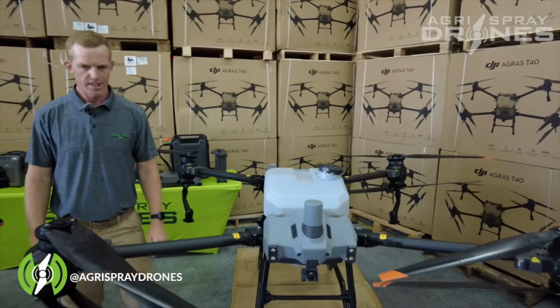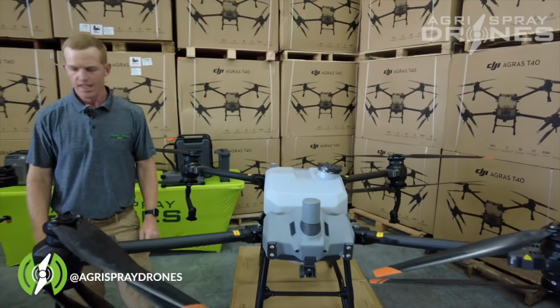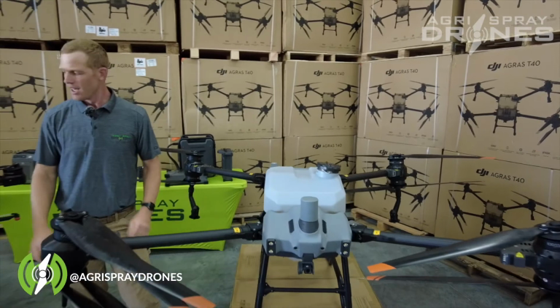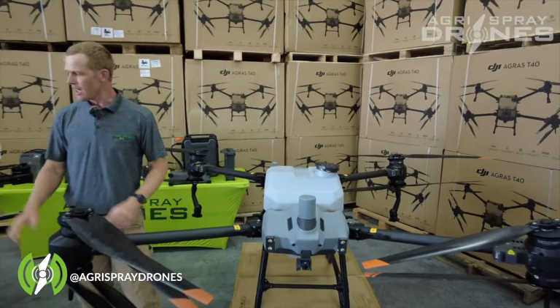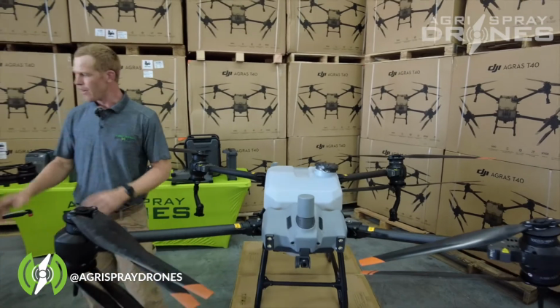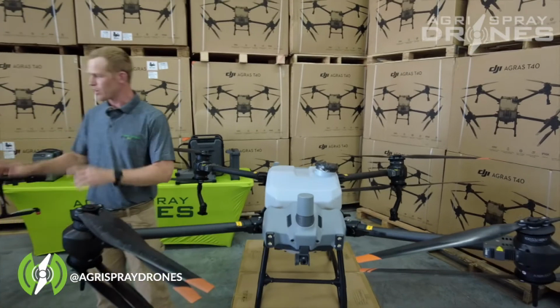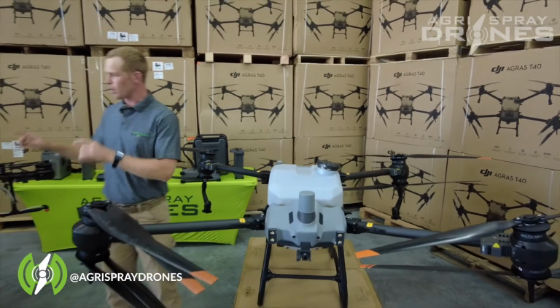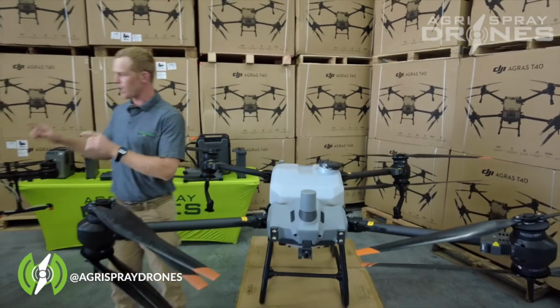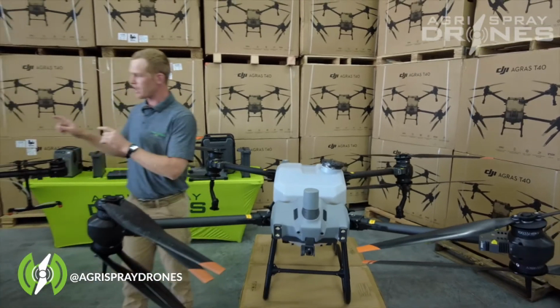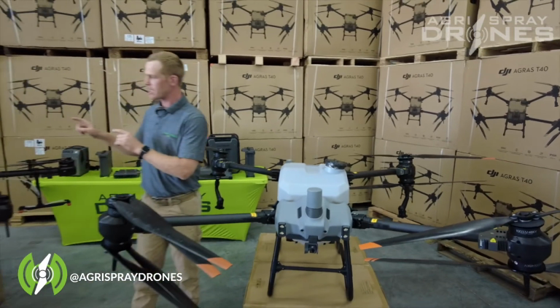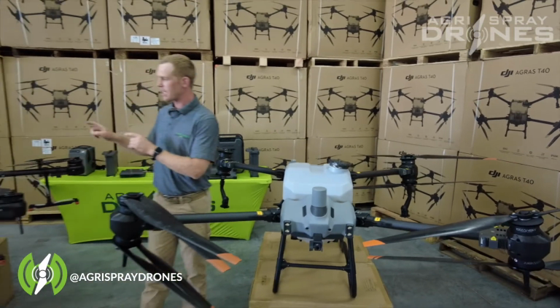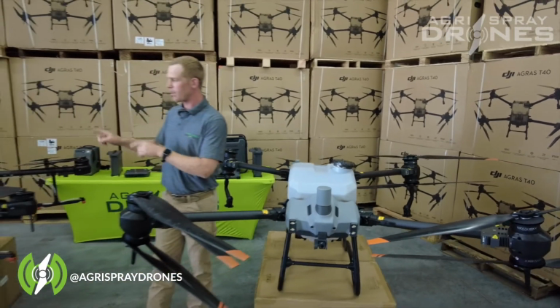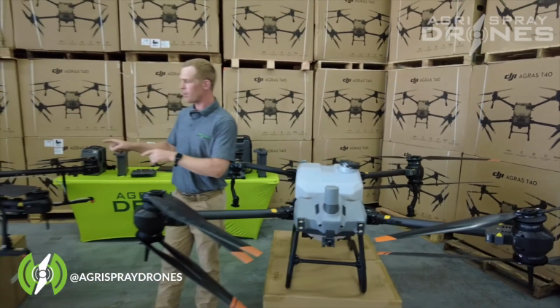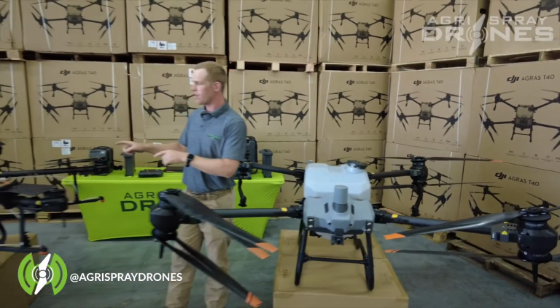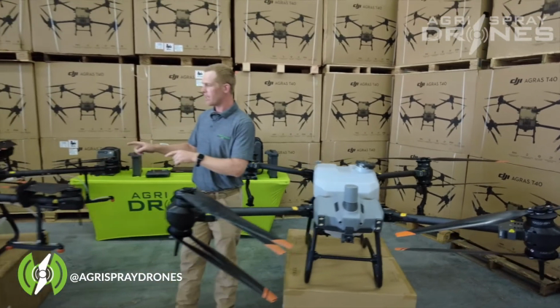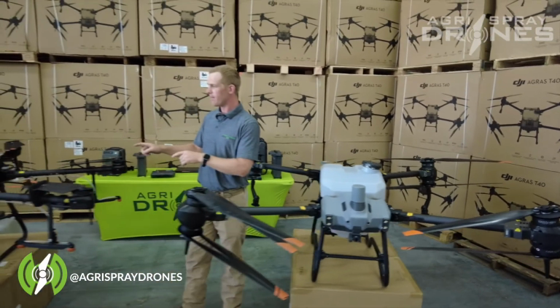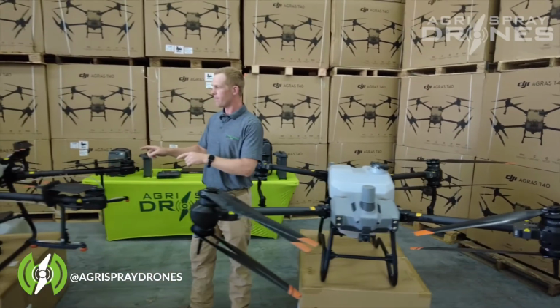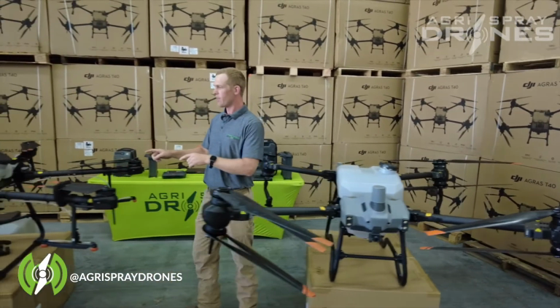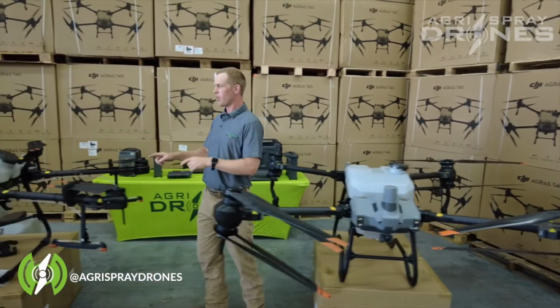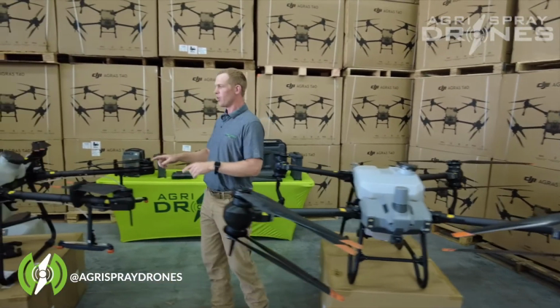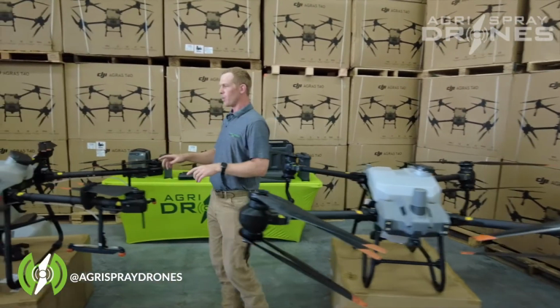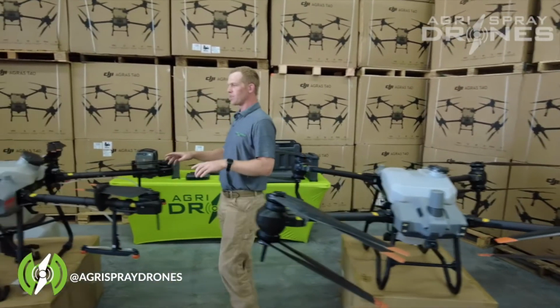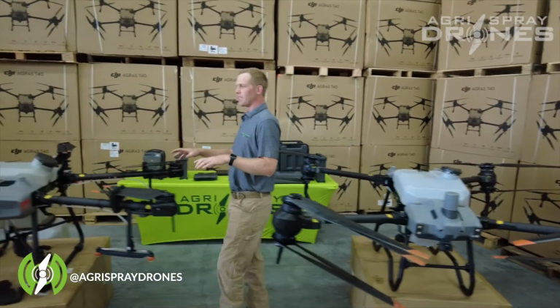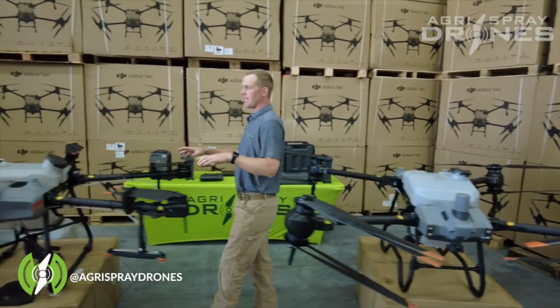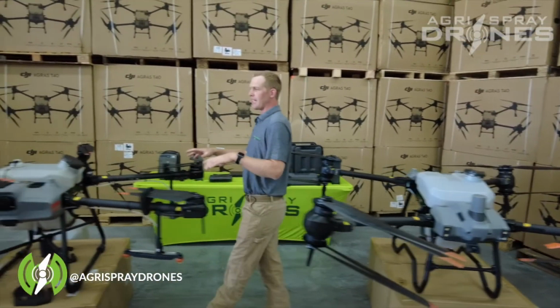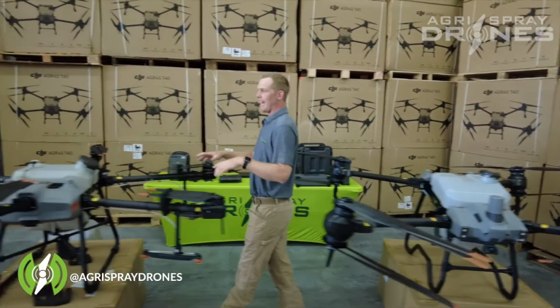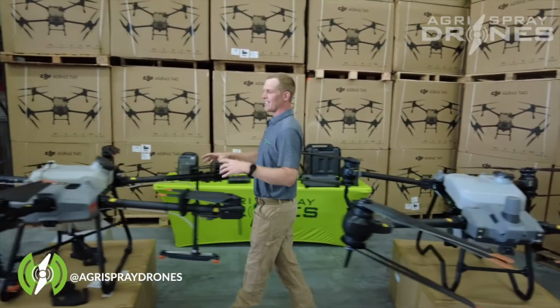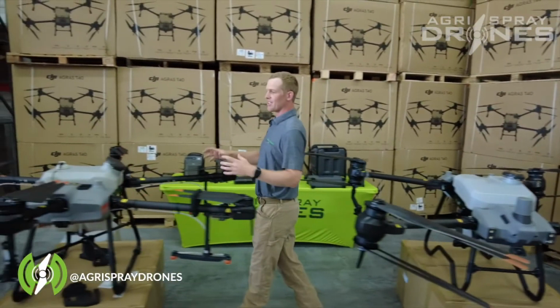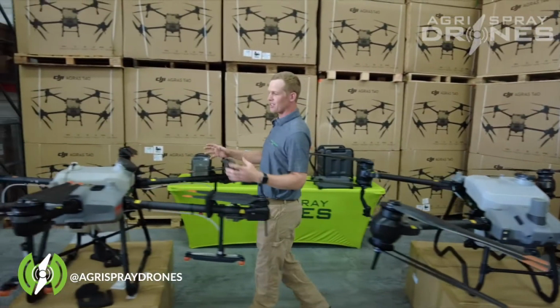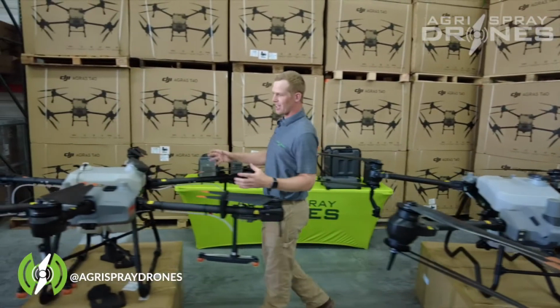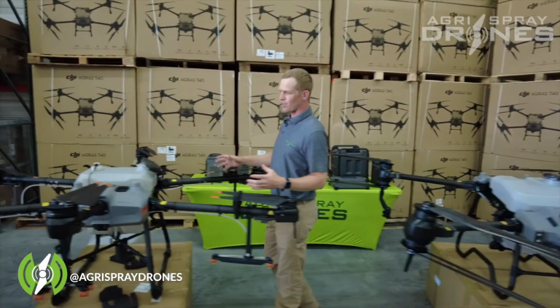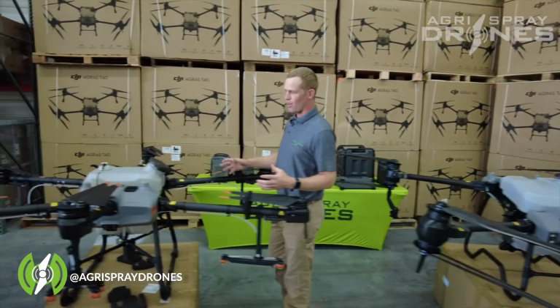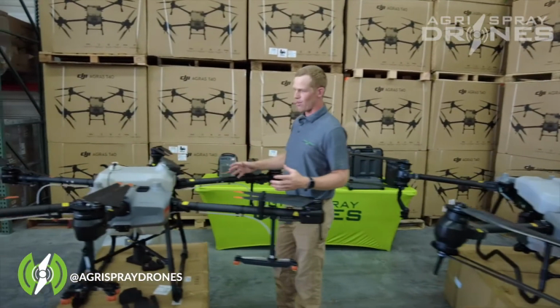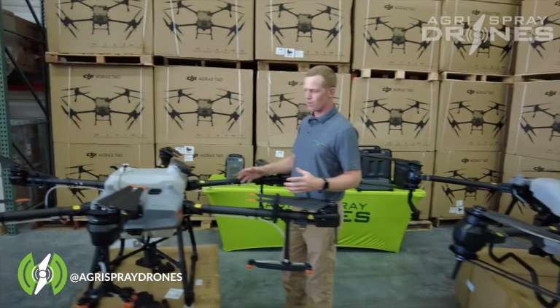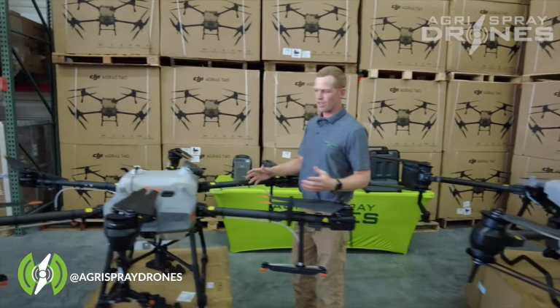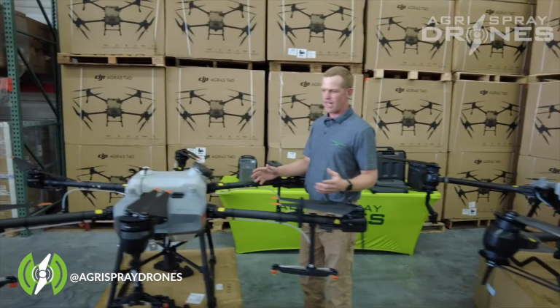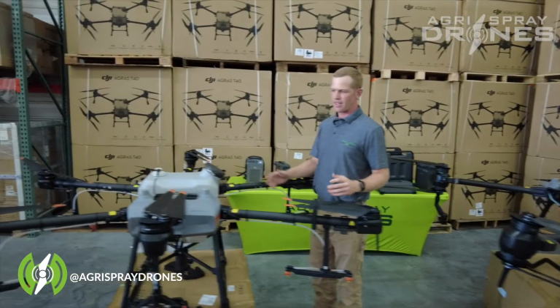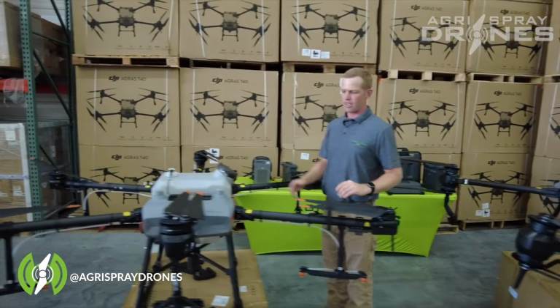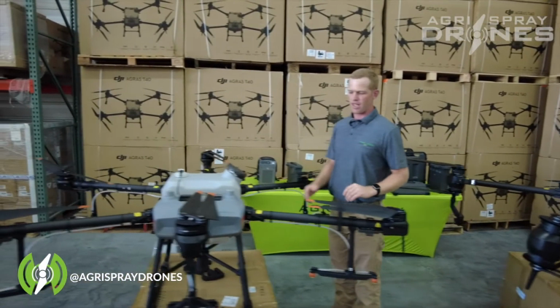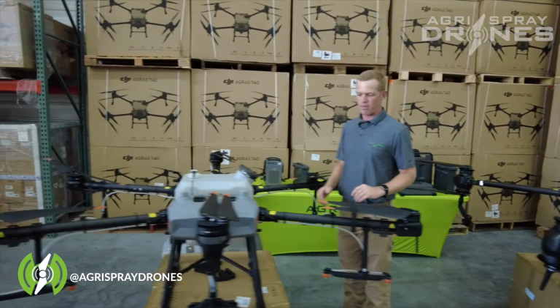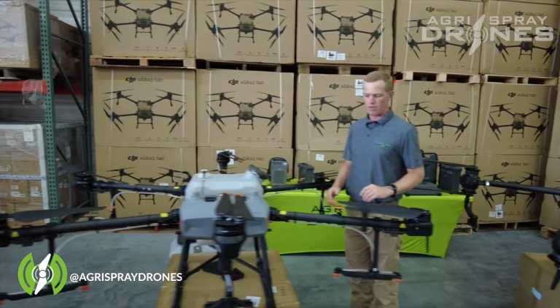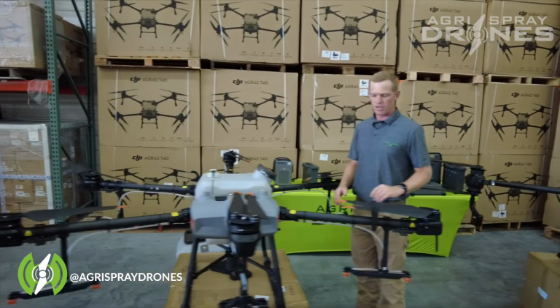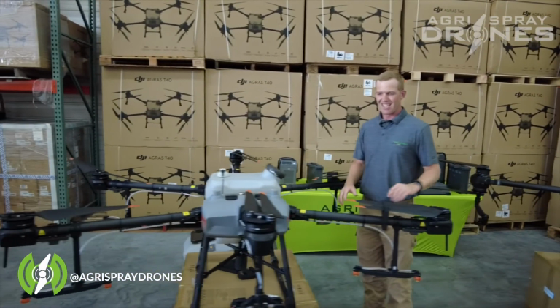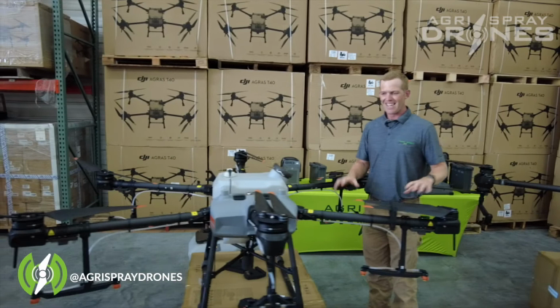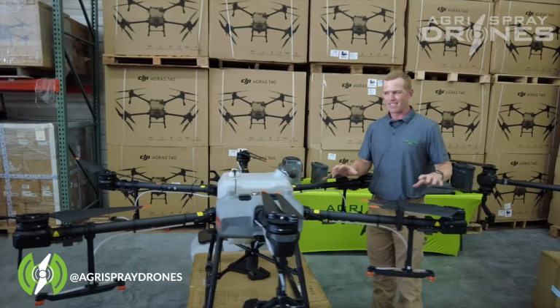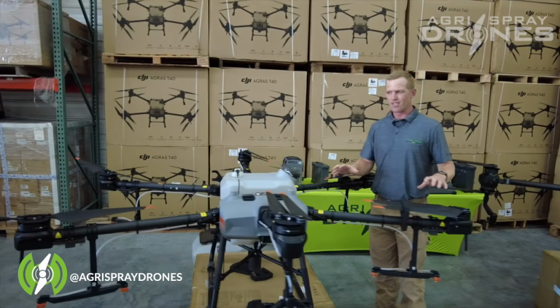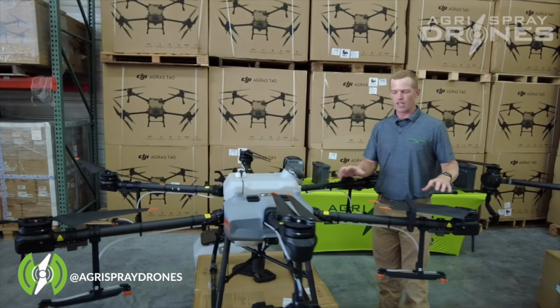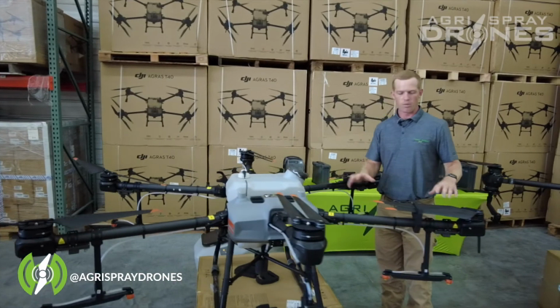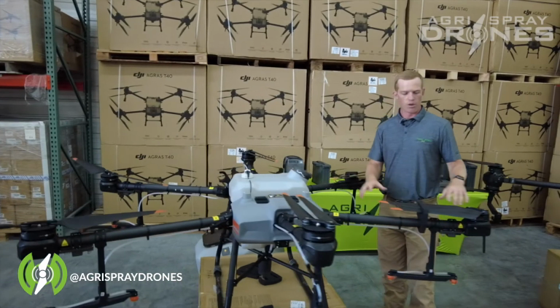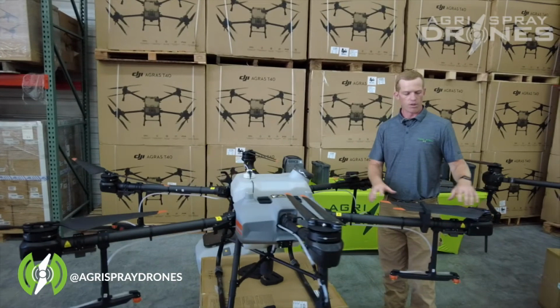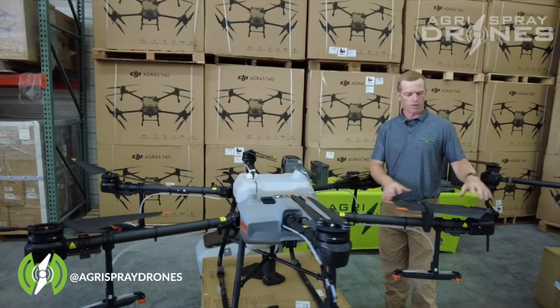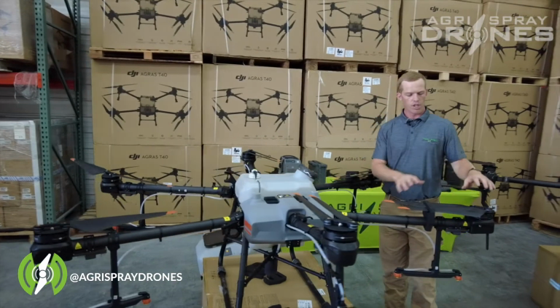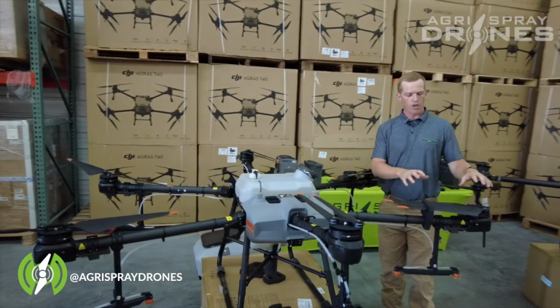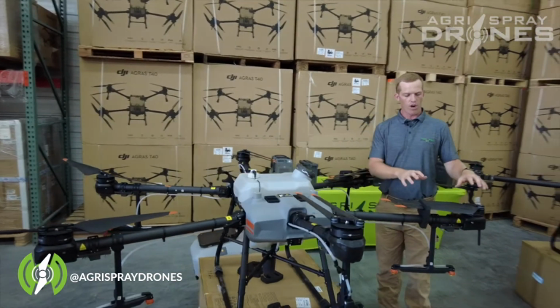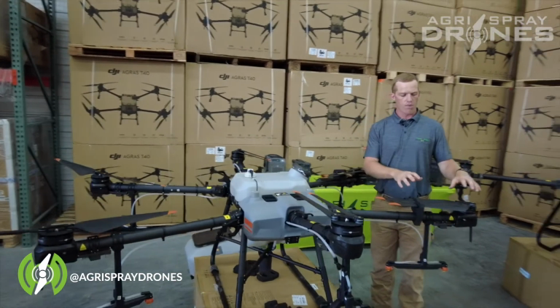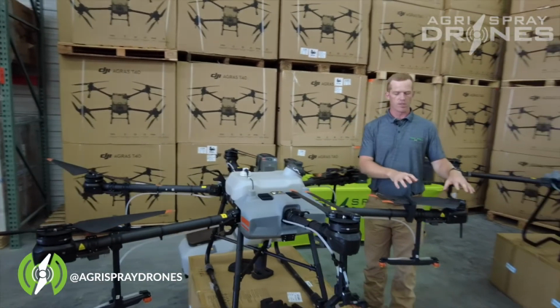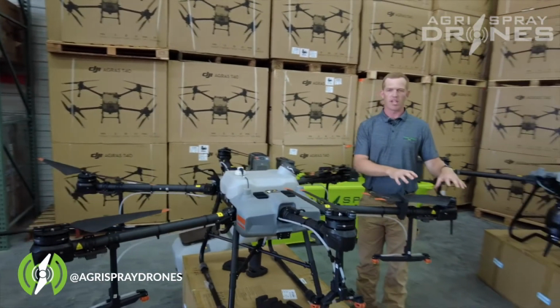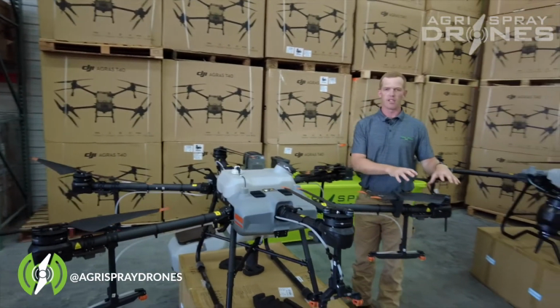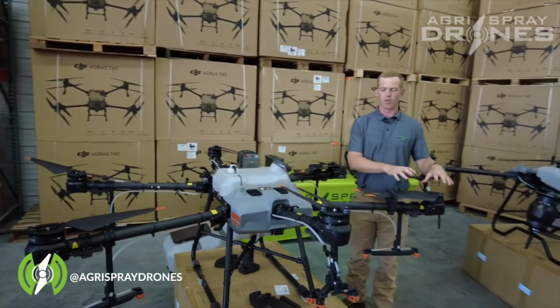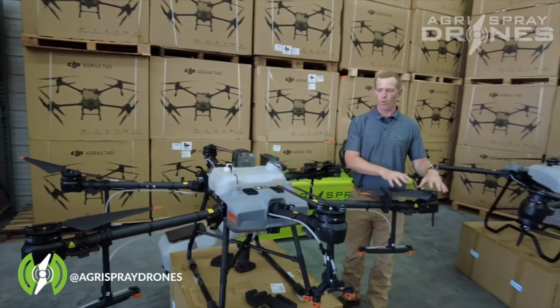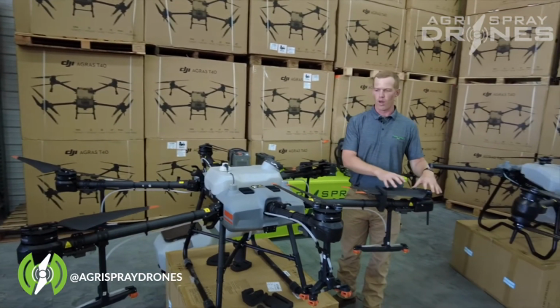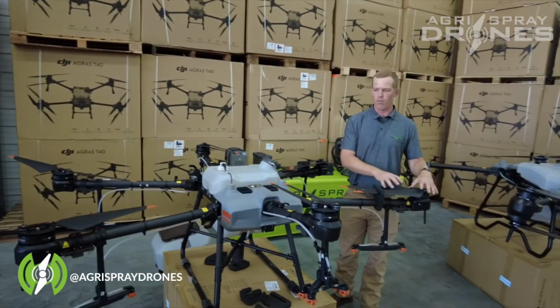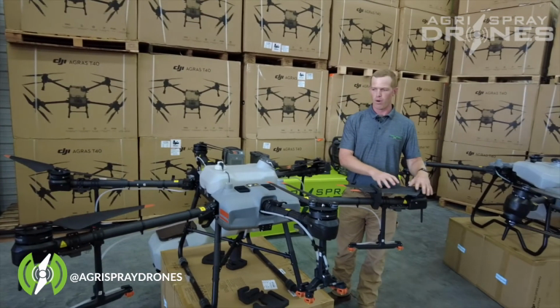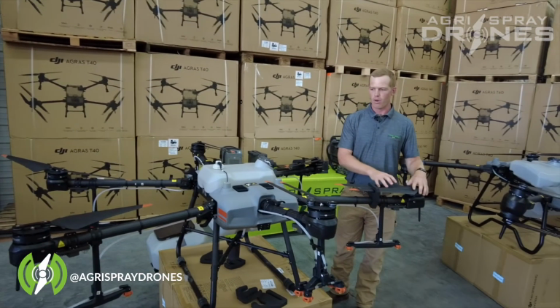Now as we look at the T30, we see it has six arms — a hexacopter — and six motors. Each arm just has one motor.